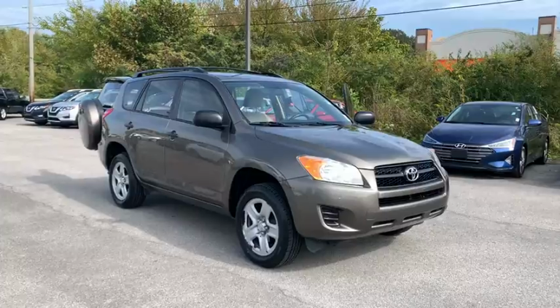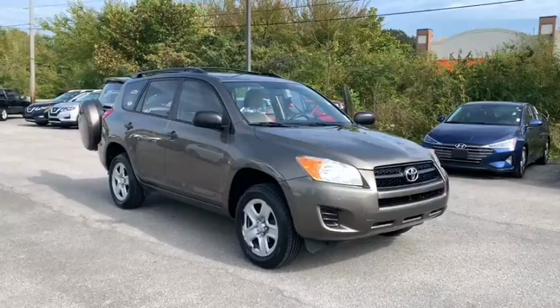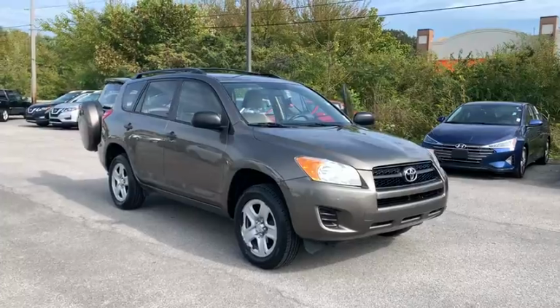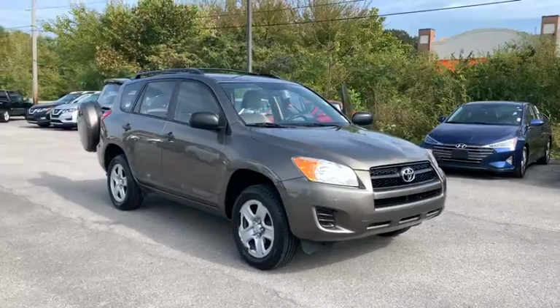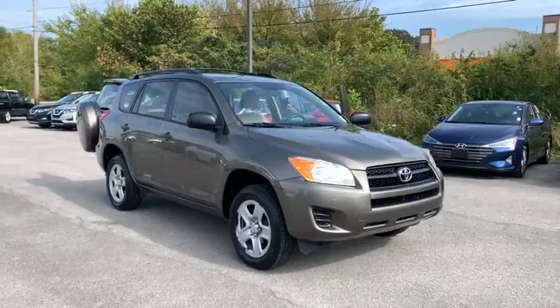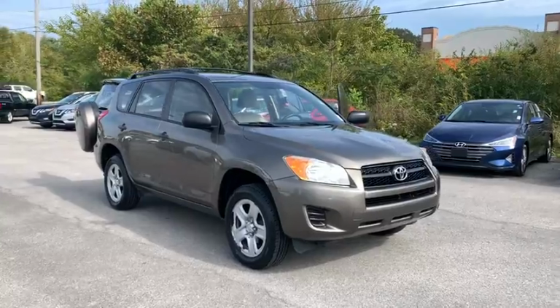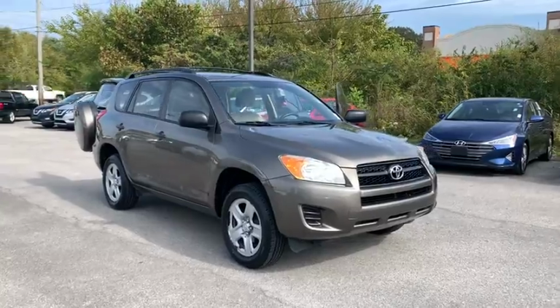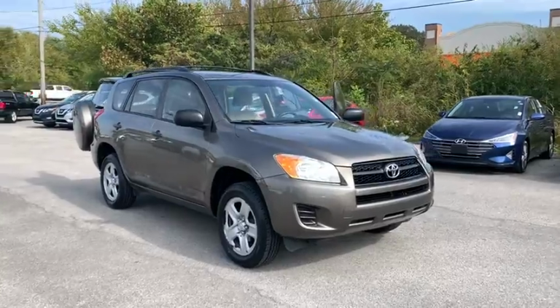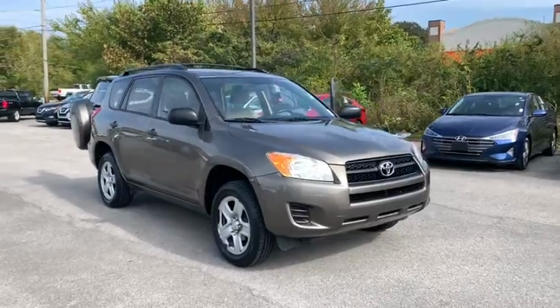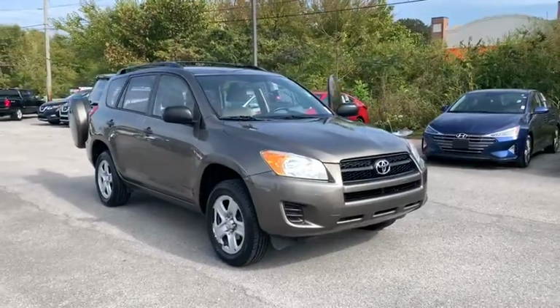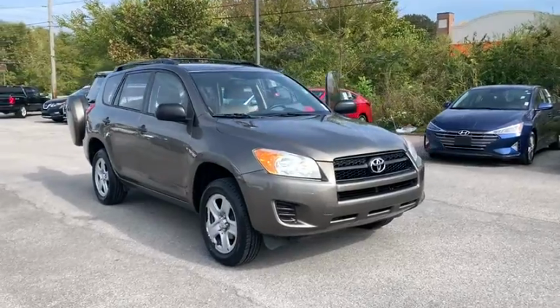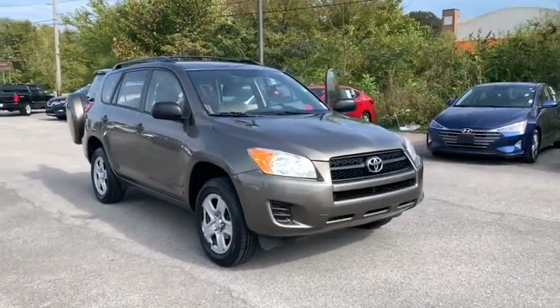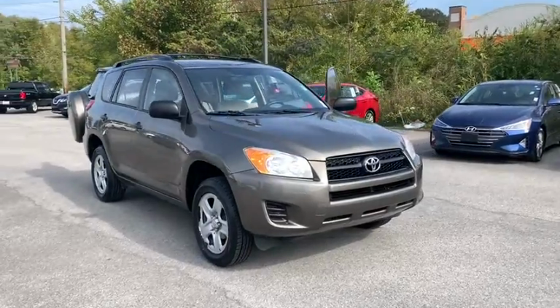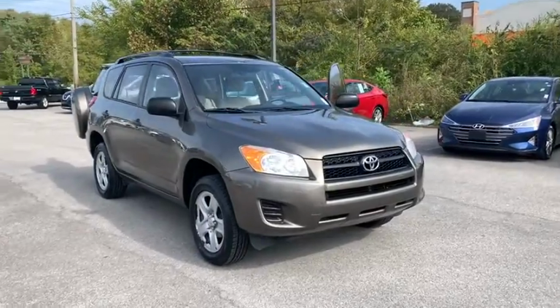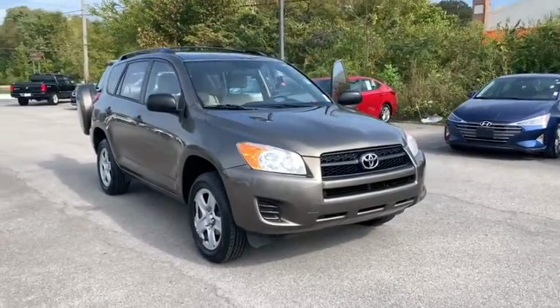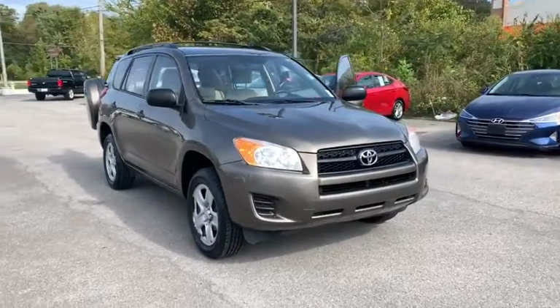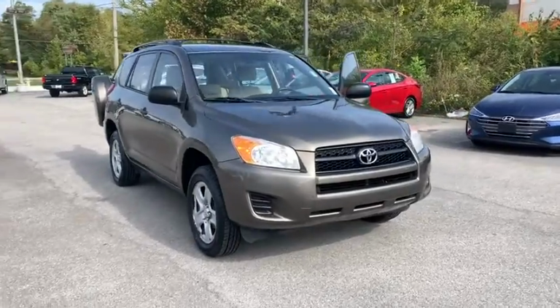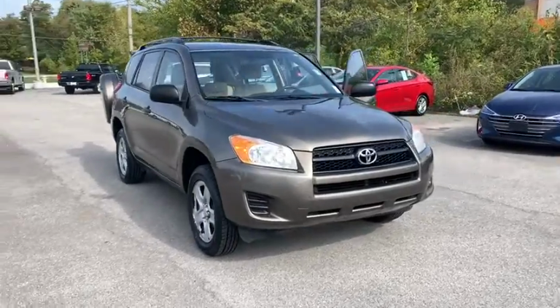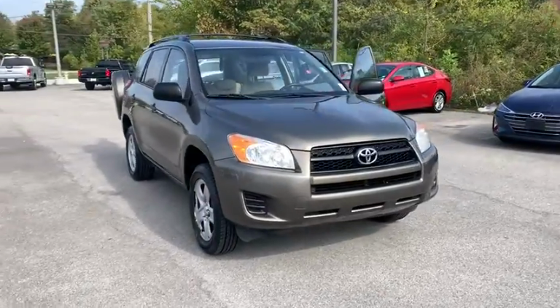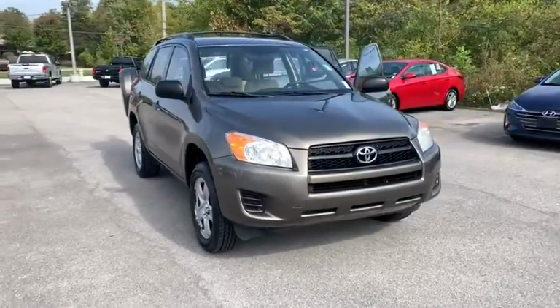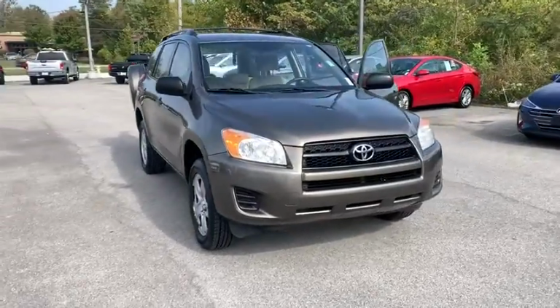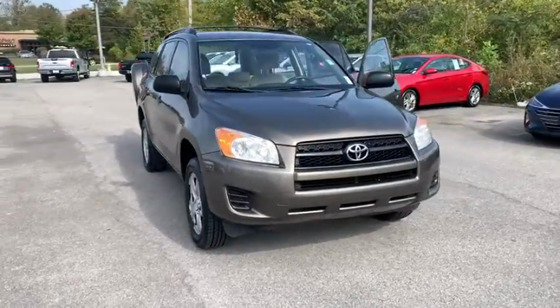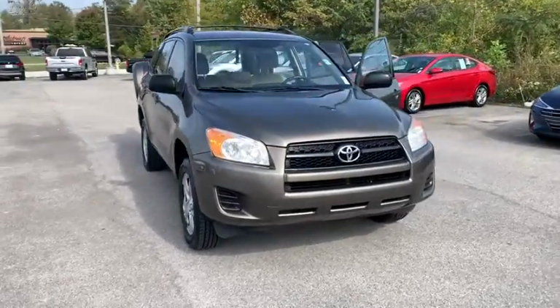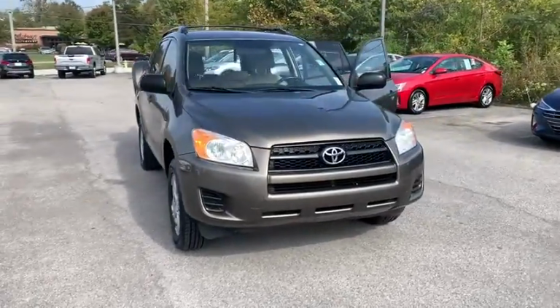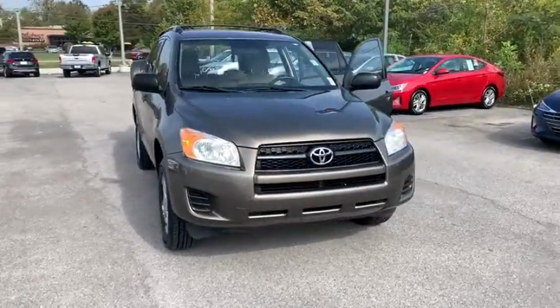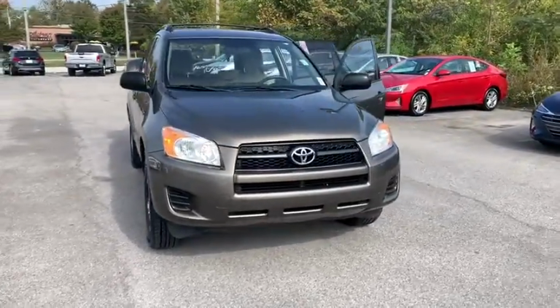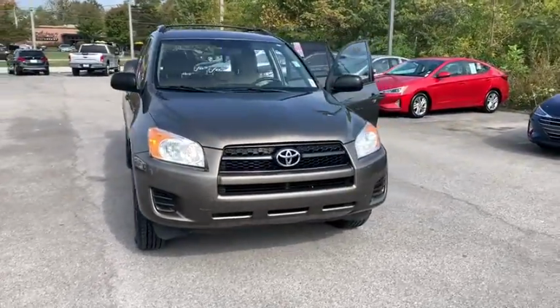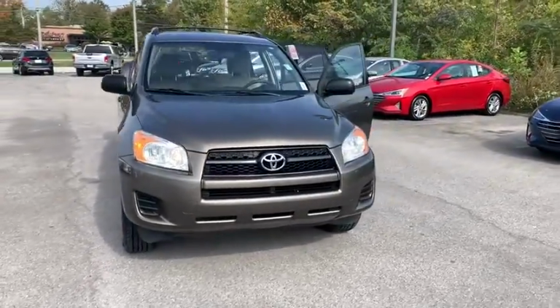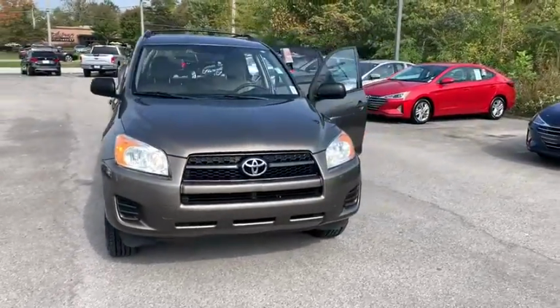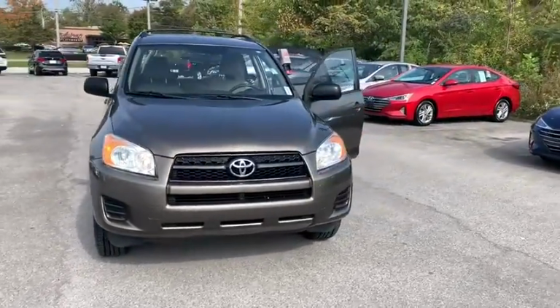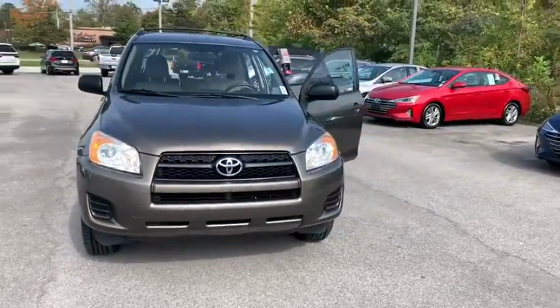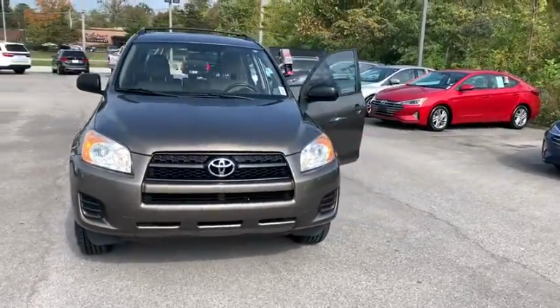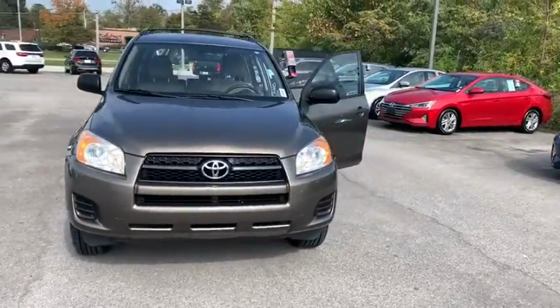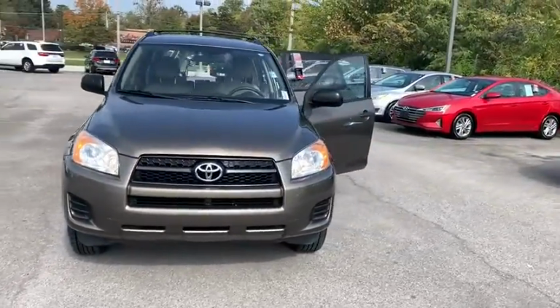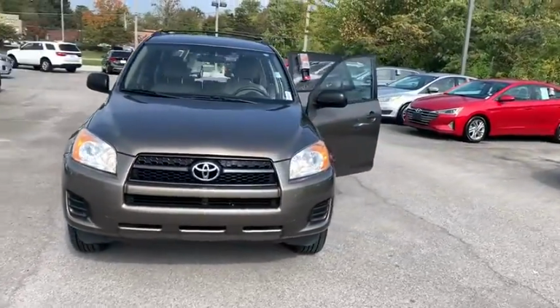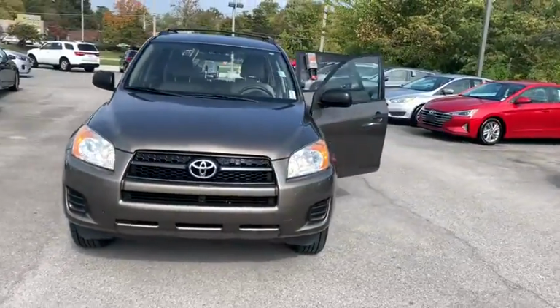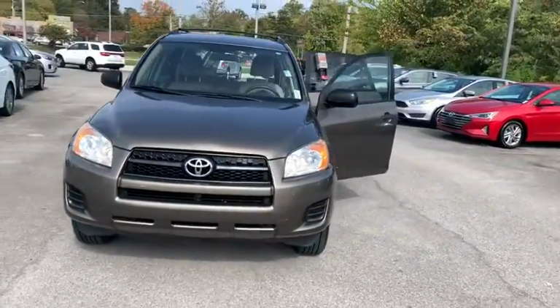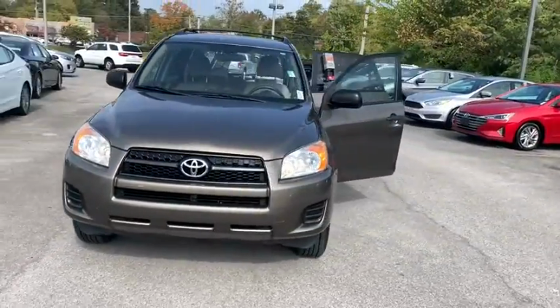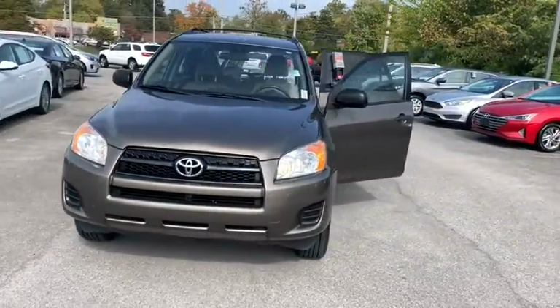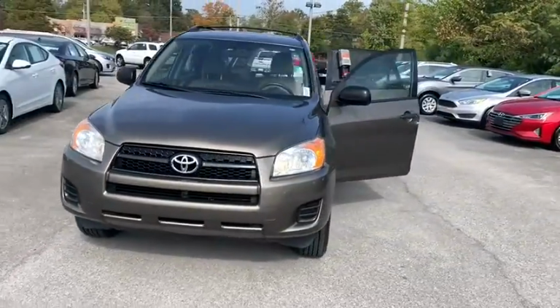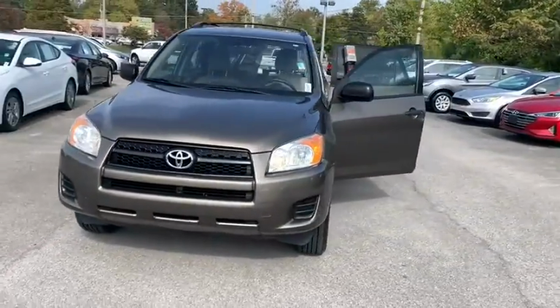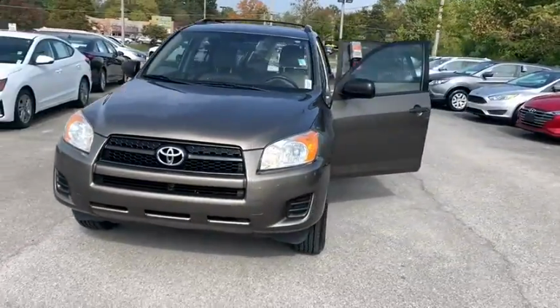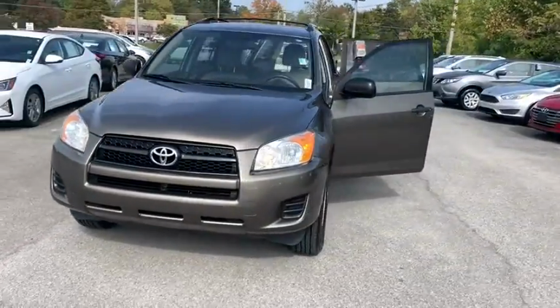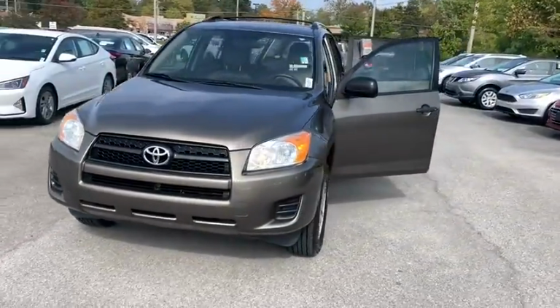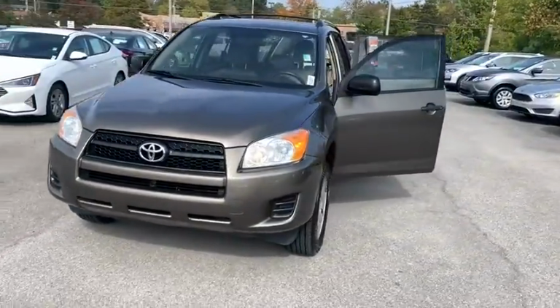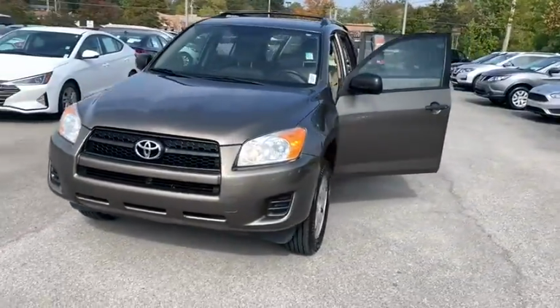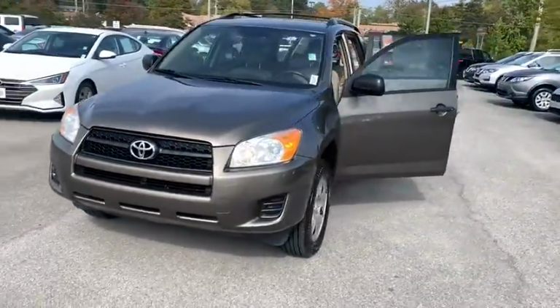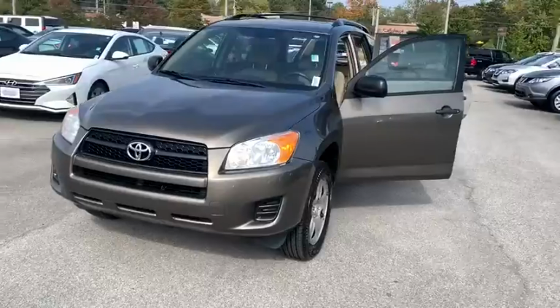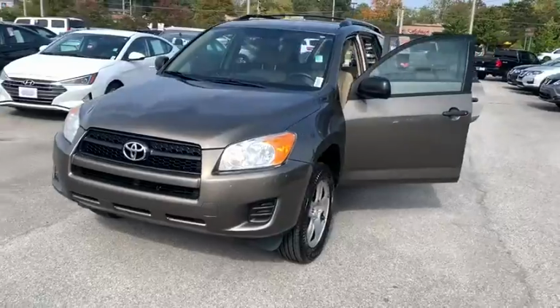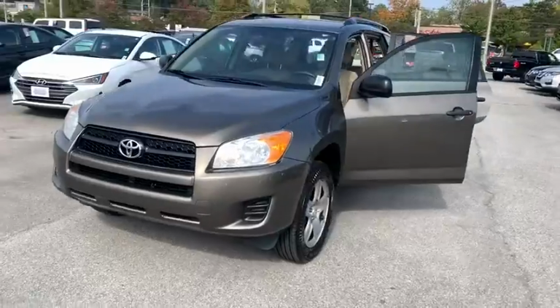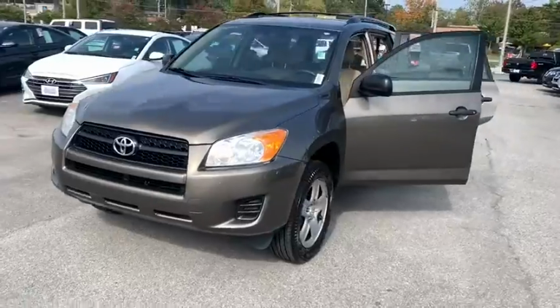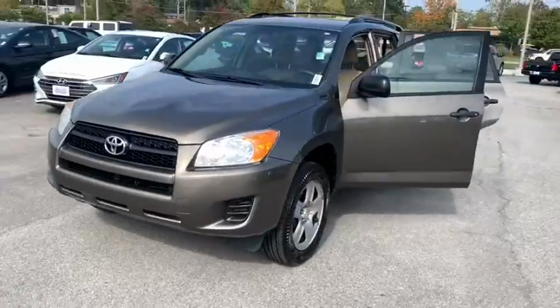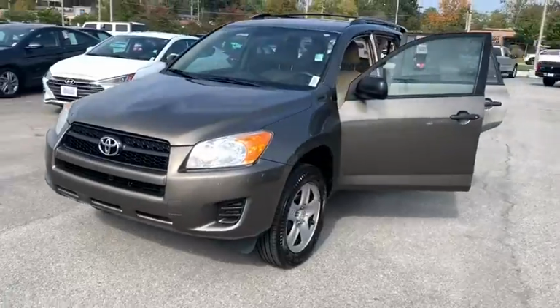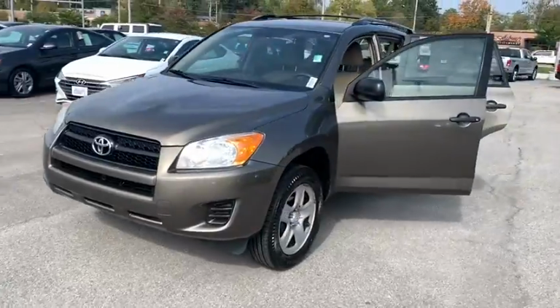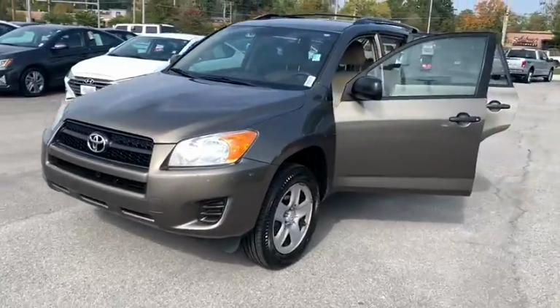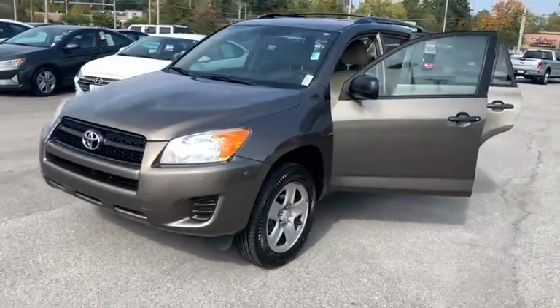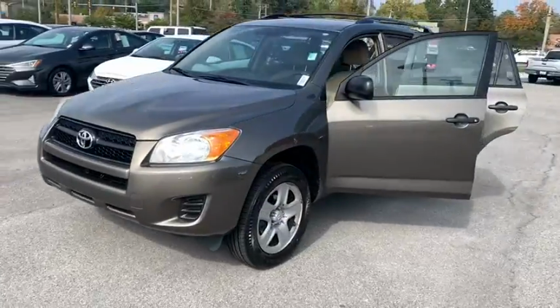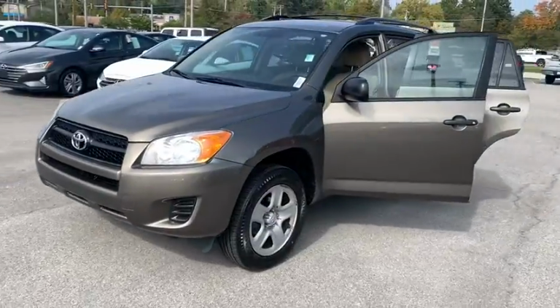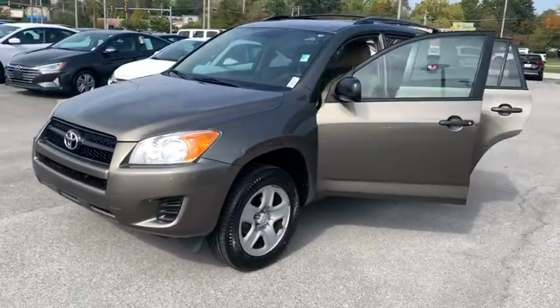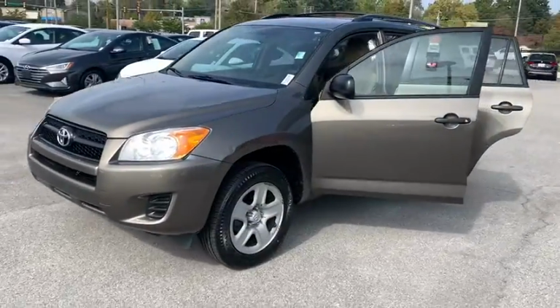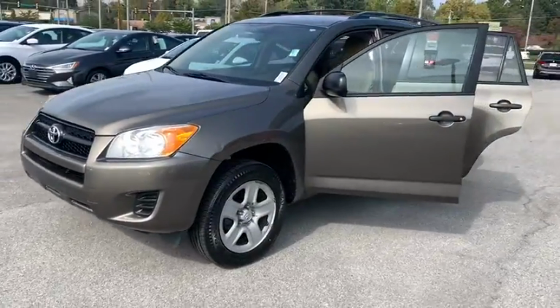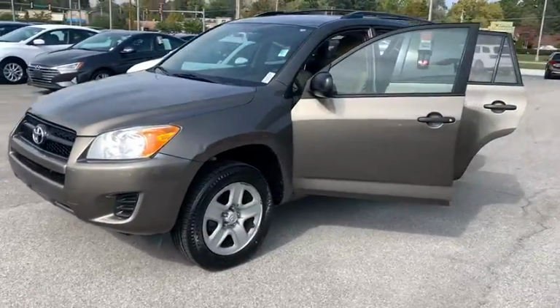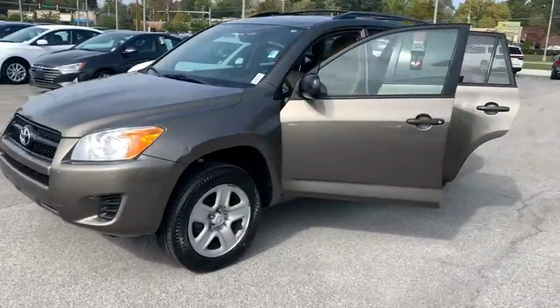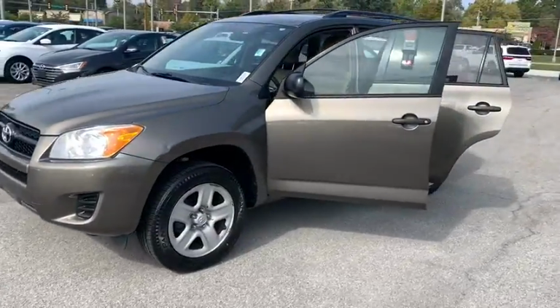Come test drive the 2011 Toyota RAV4. The RAV4 is one of the most fuel-efficient SUVs in its class.